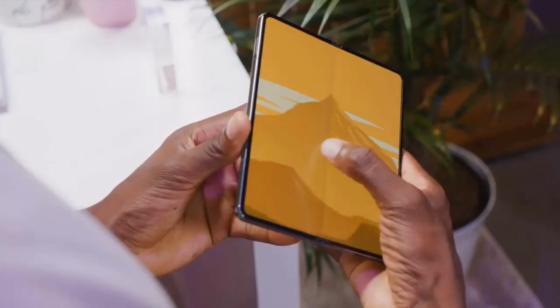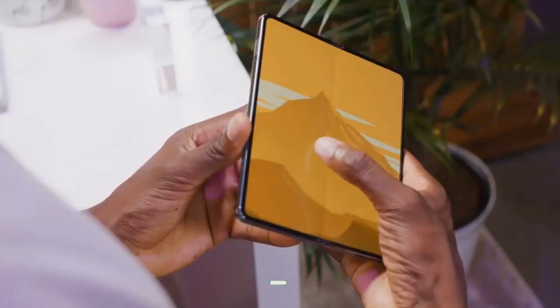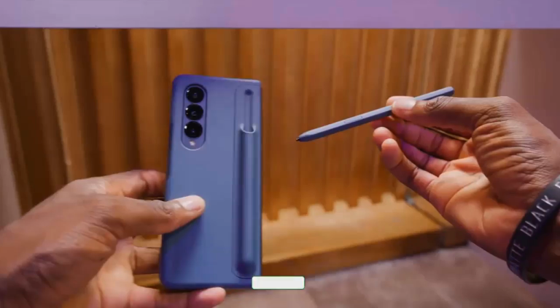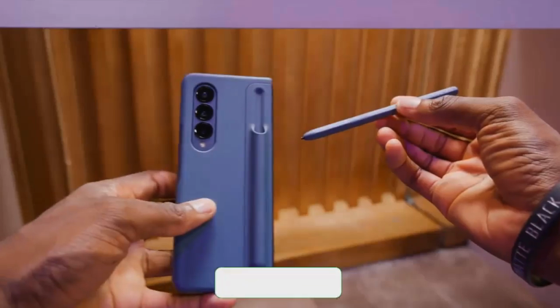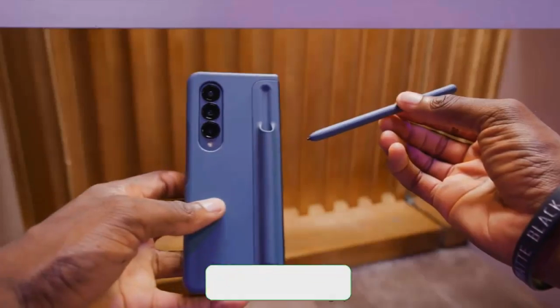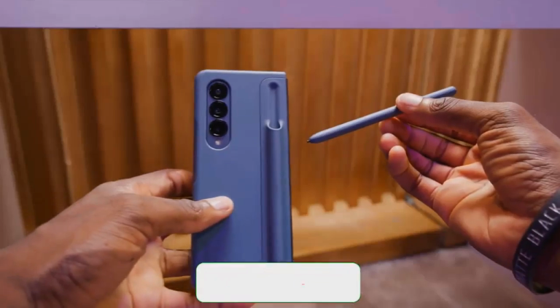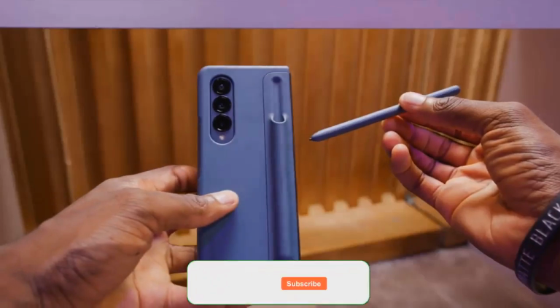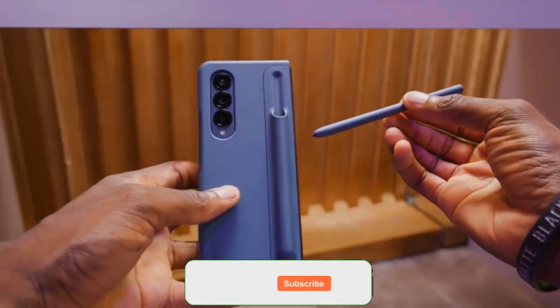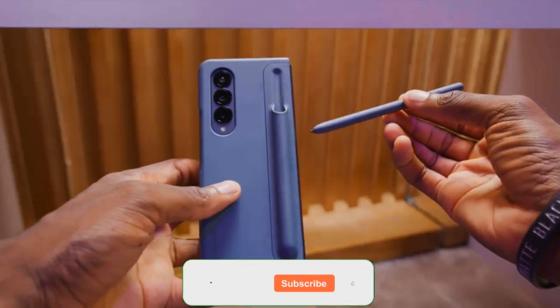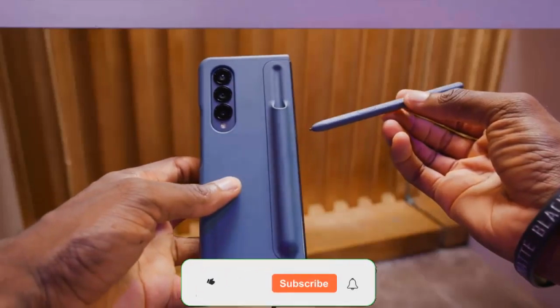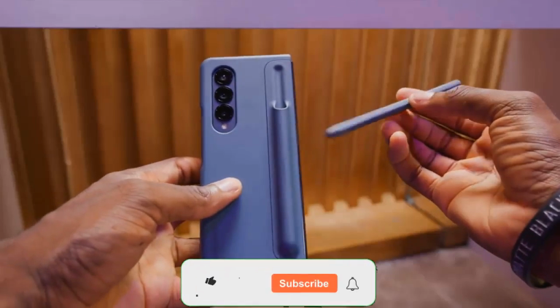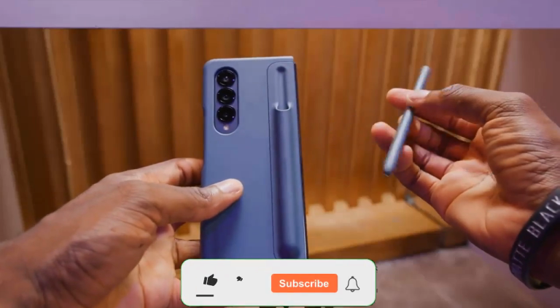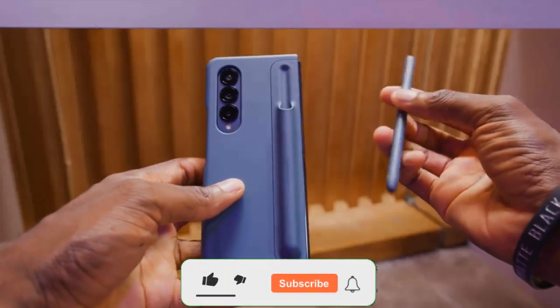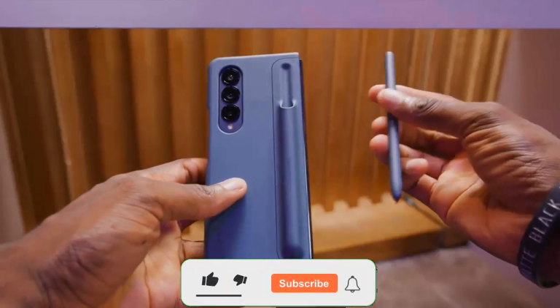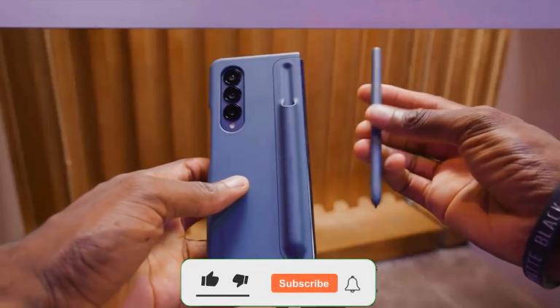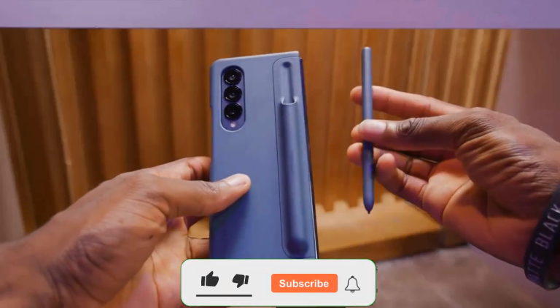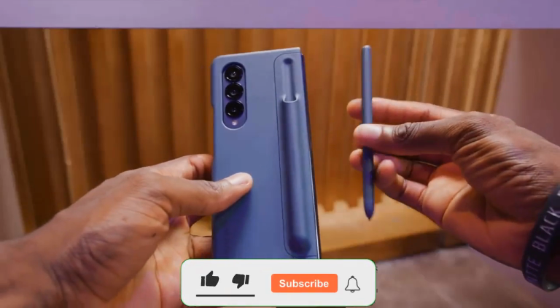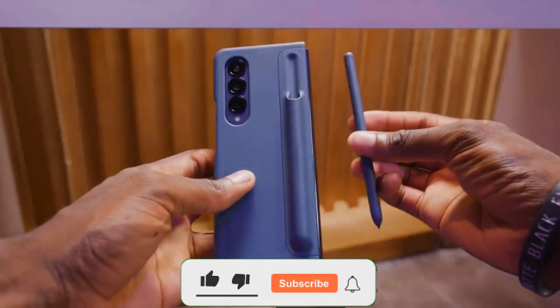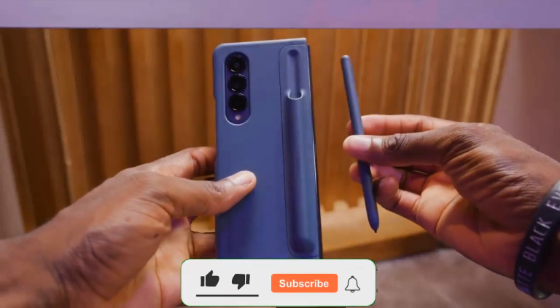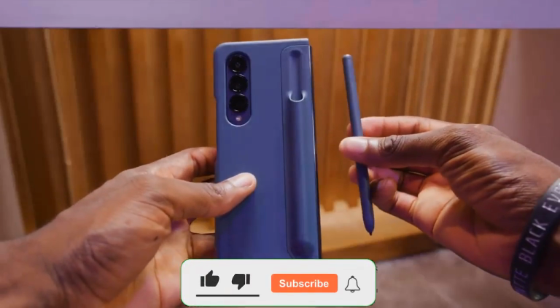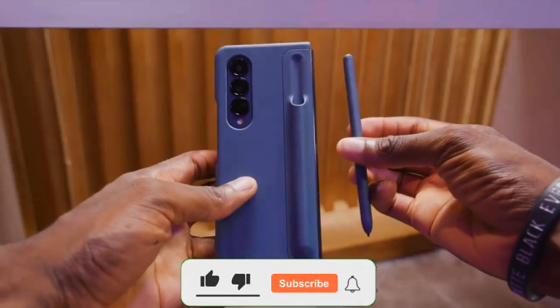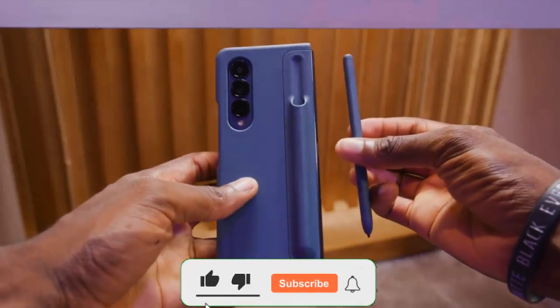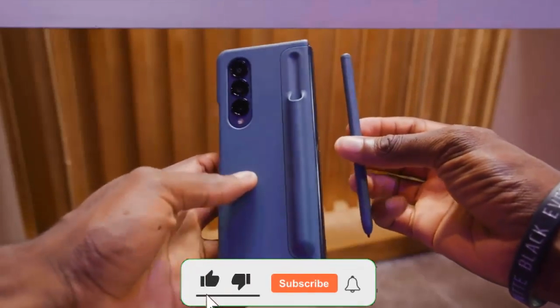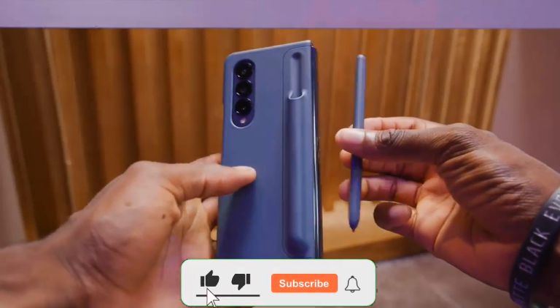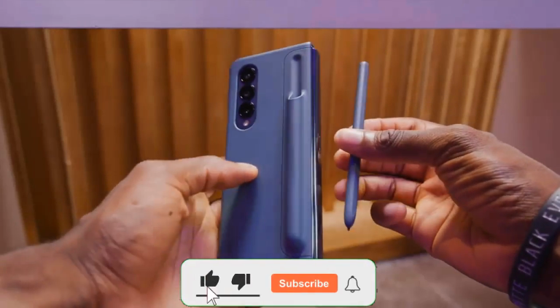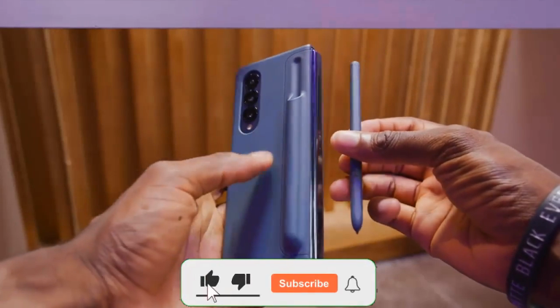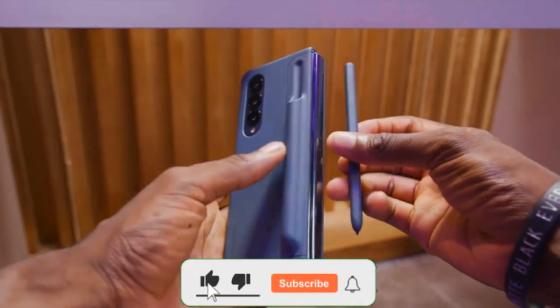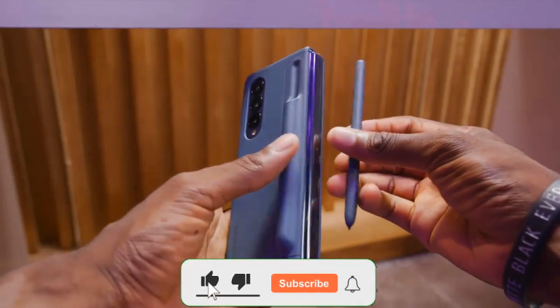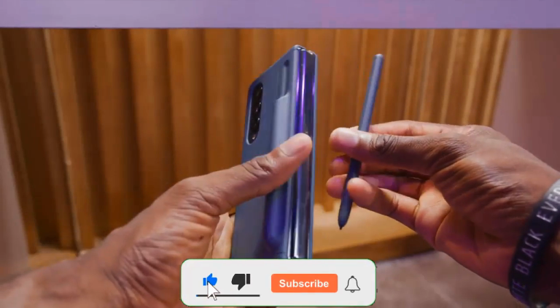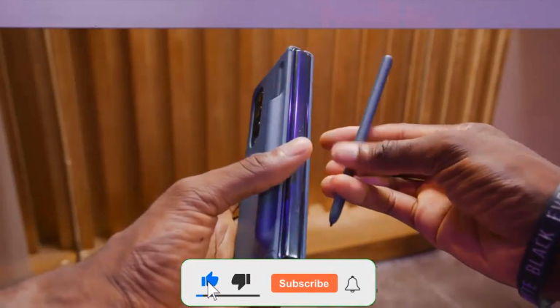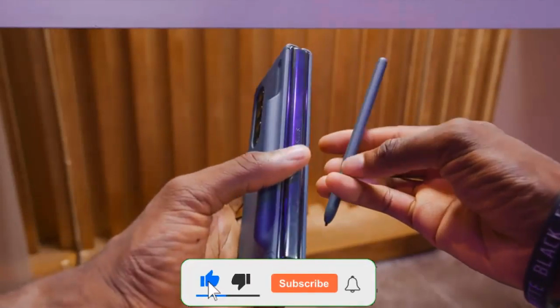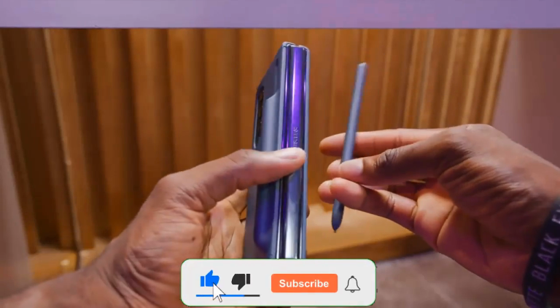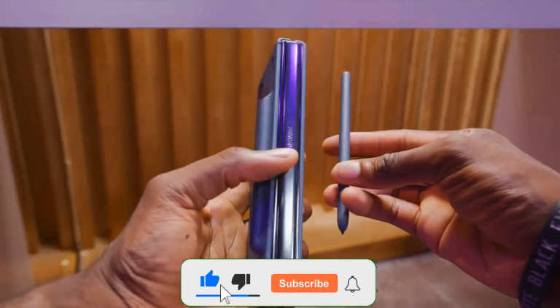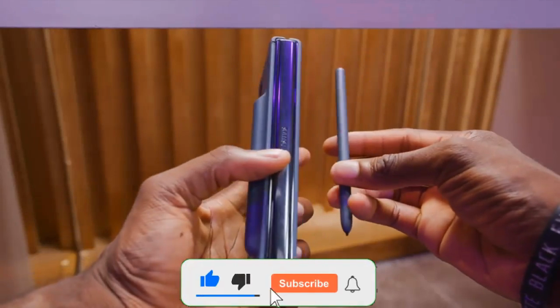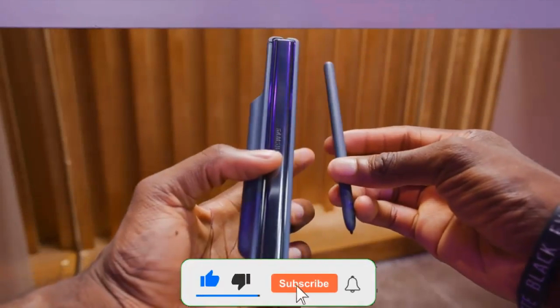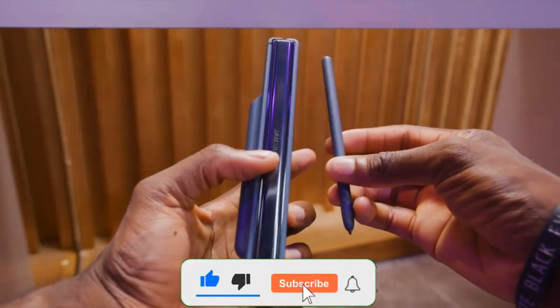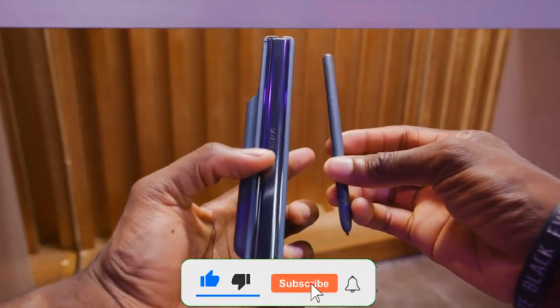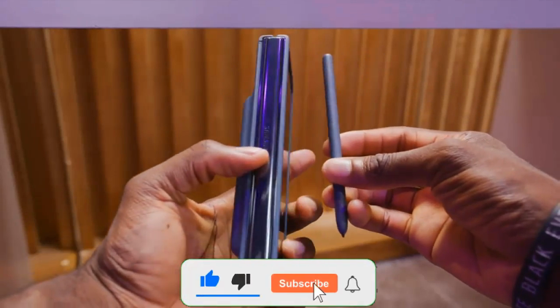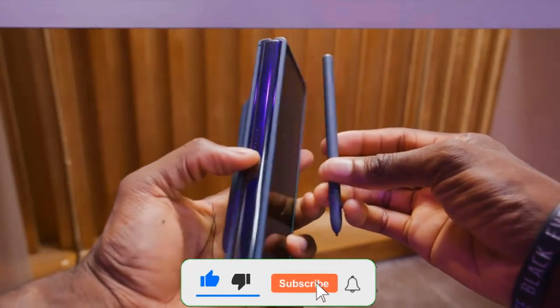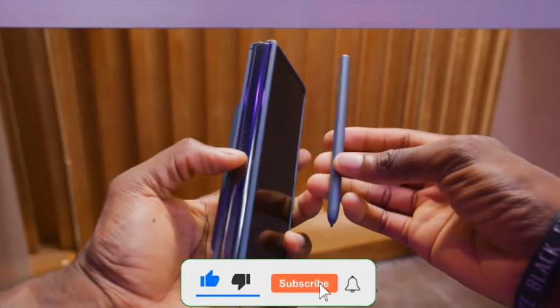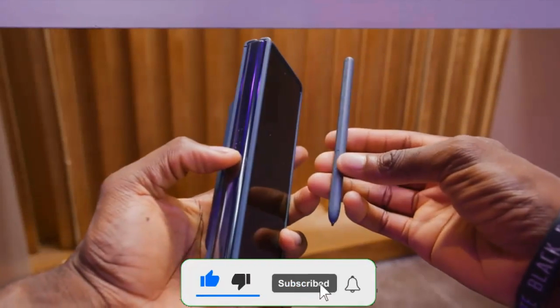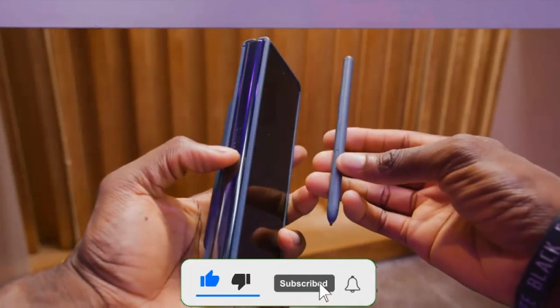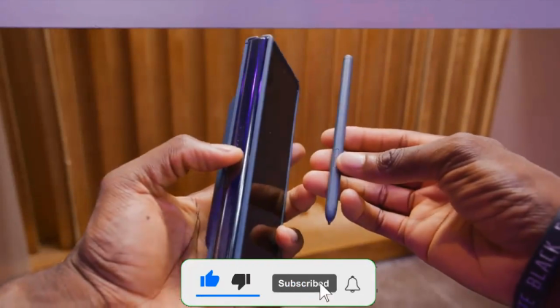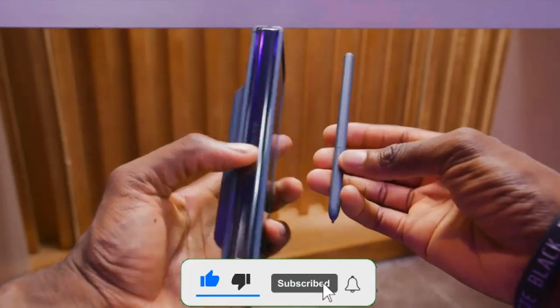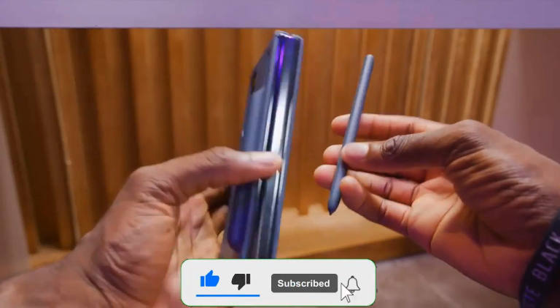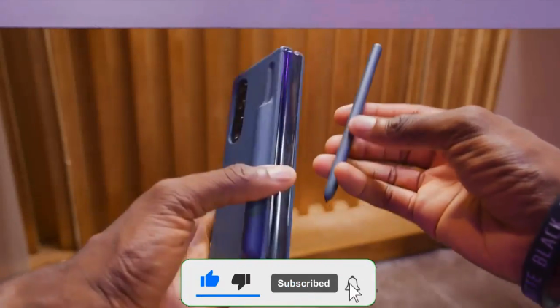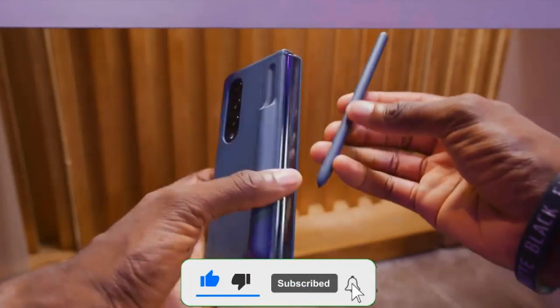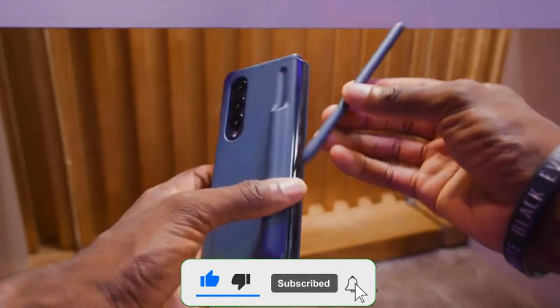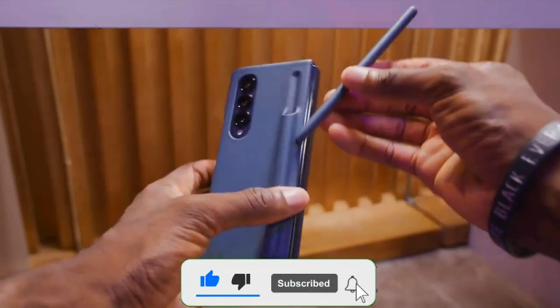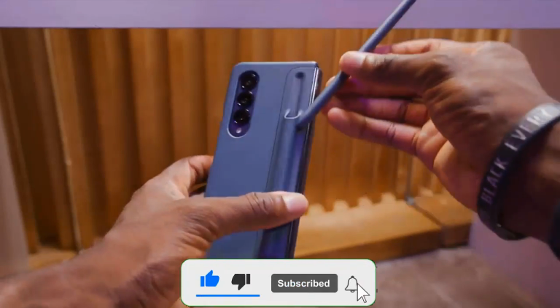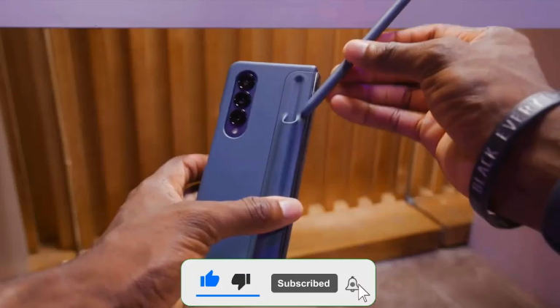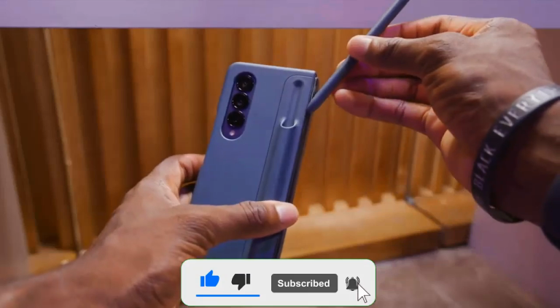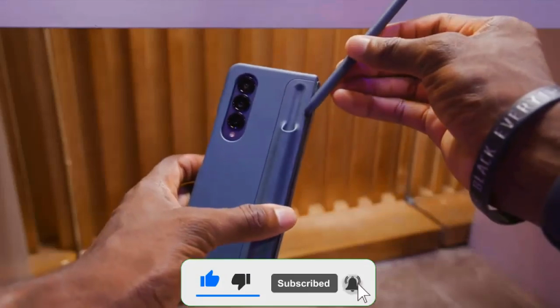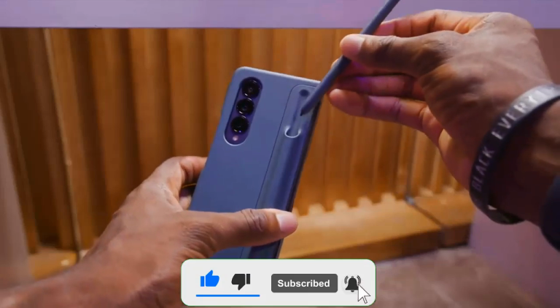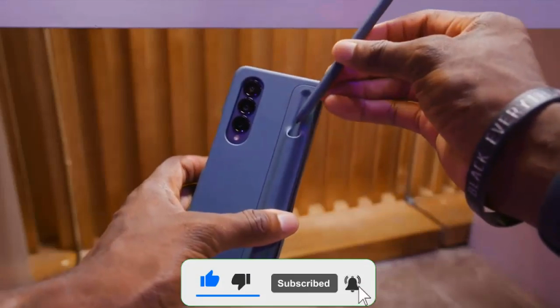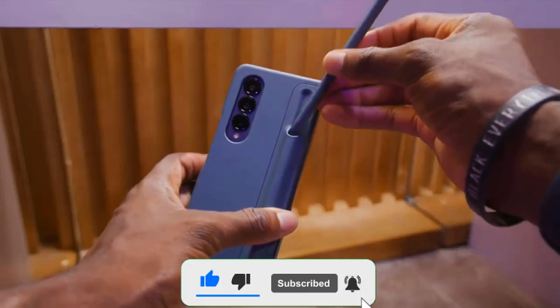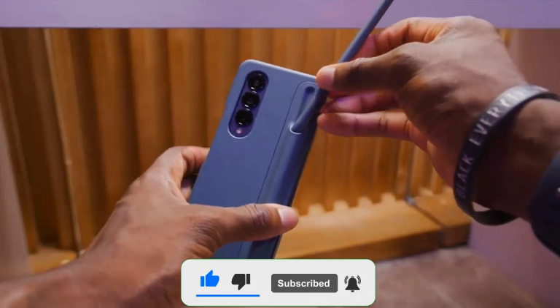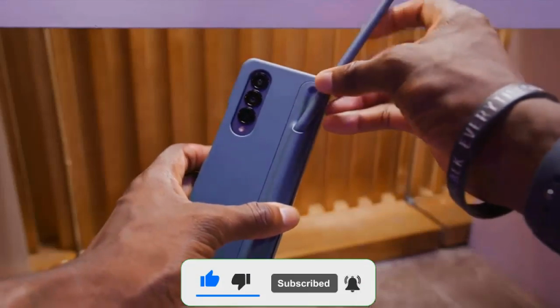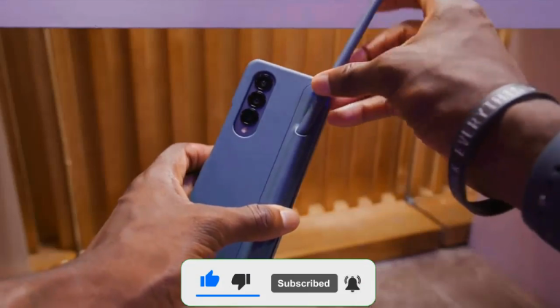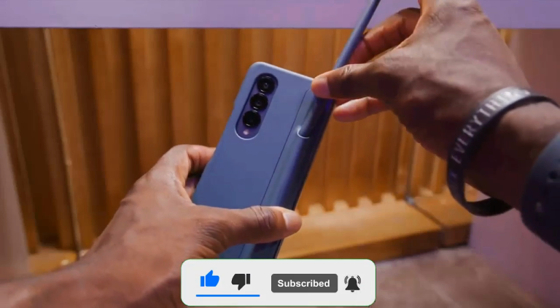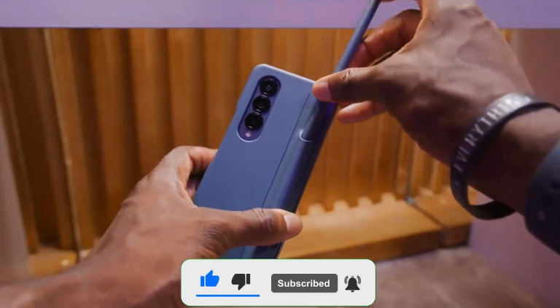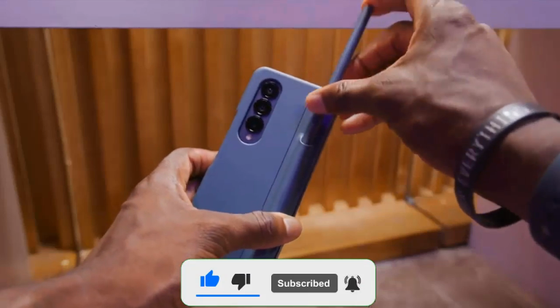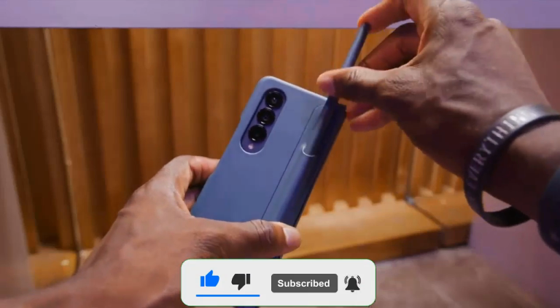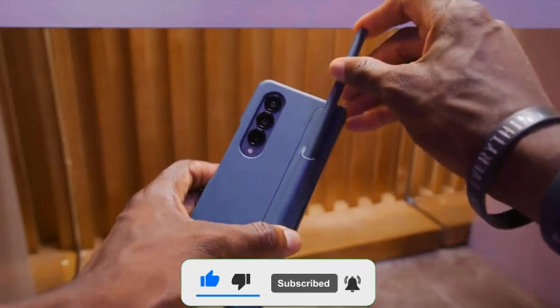The Samsung Galaxy Z Fold 4 is here. While it looks similar to its predecessors, it brings a number of key updates.